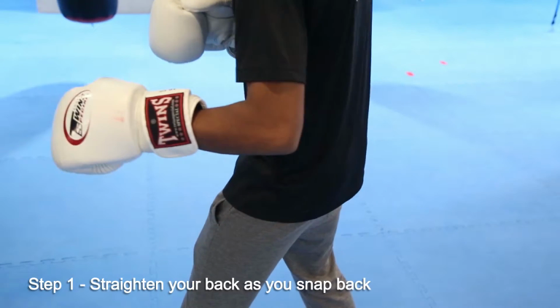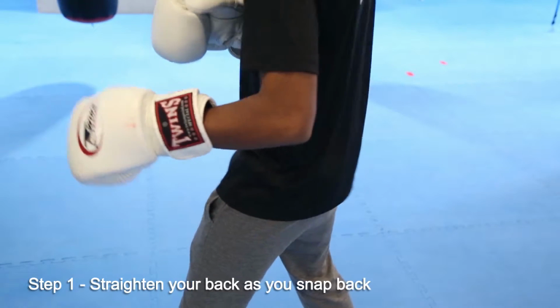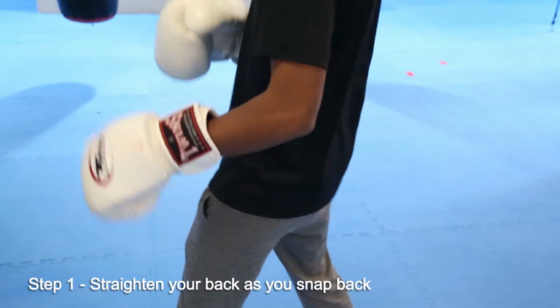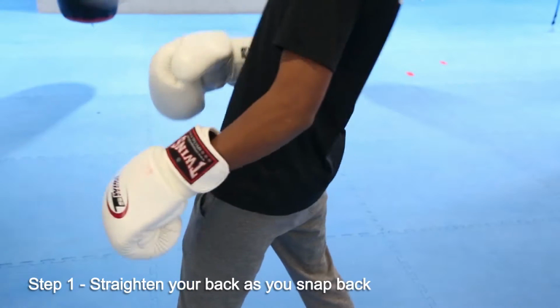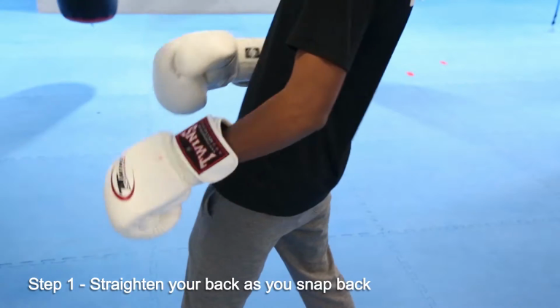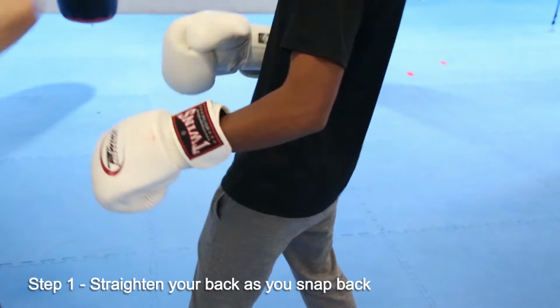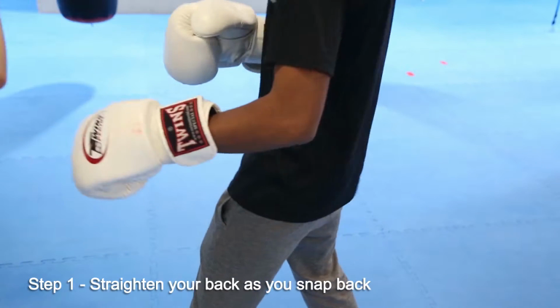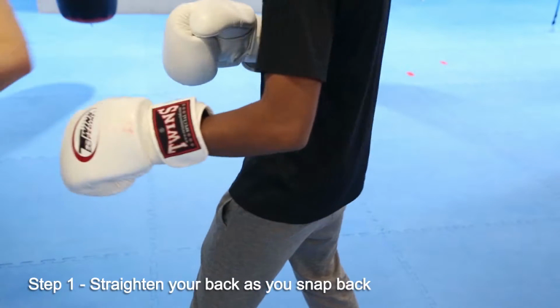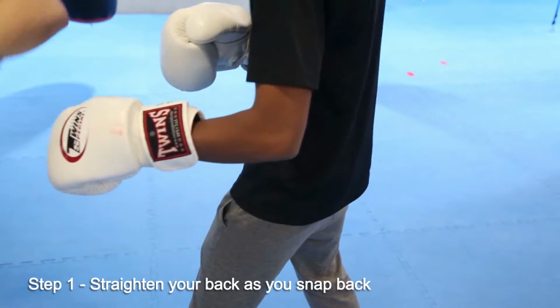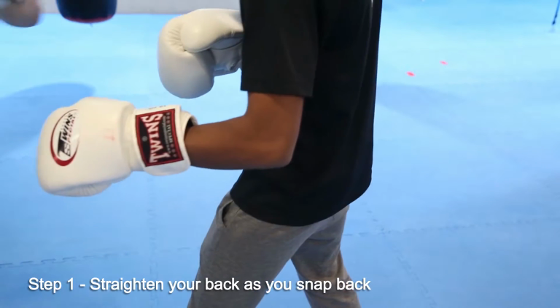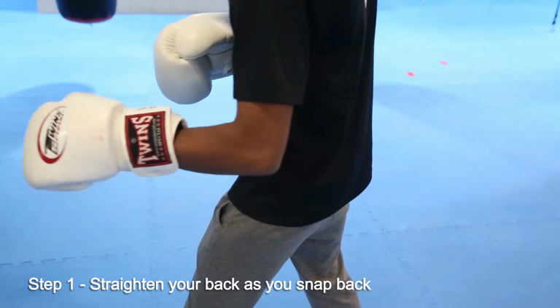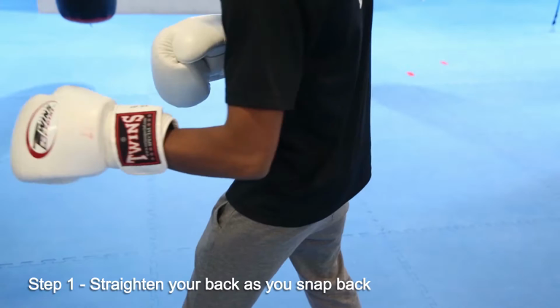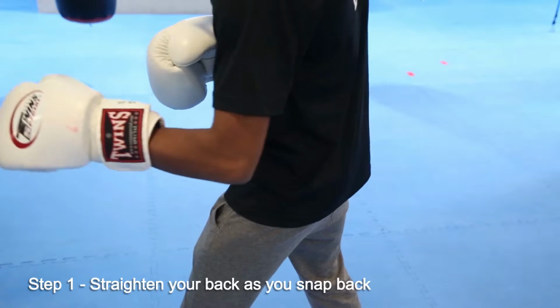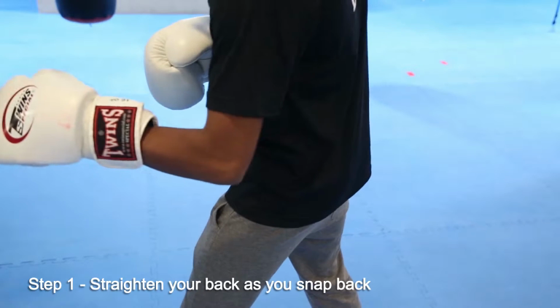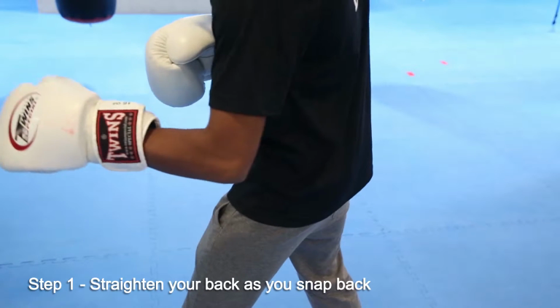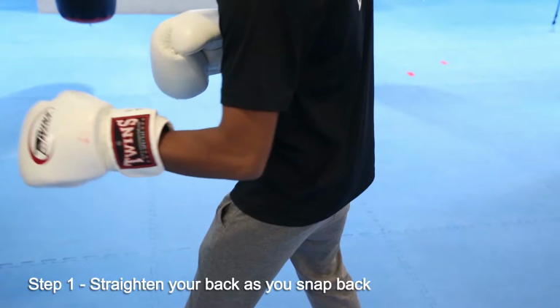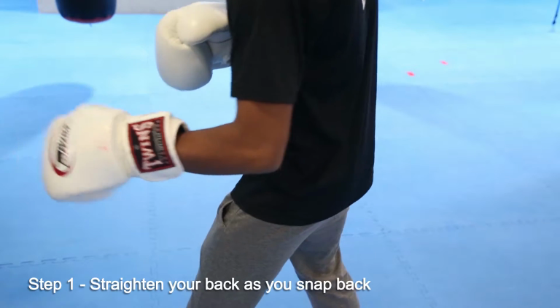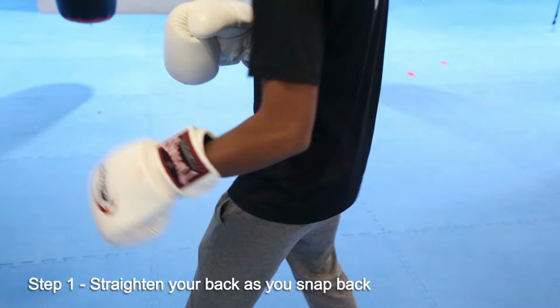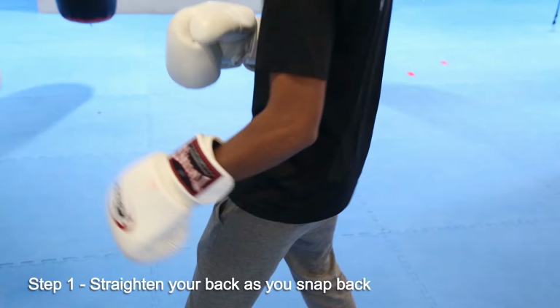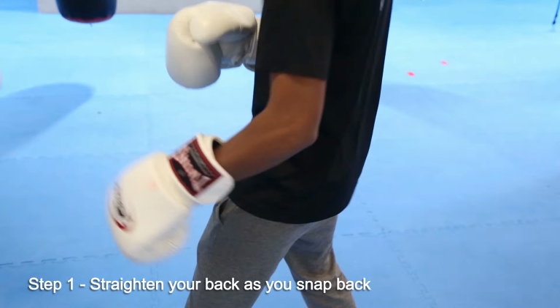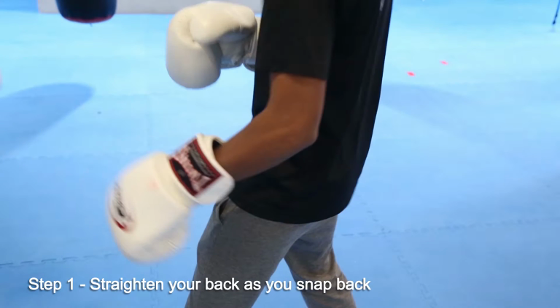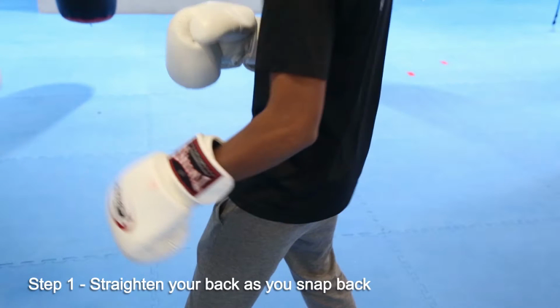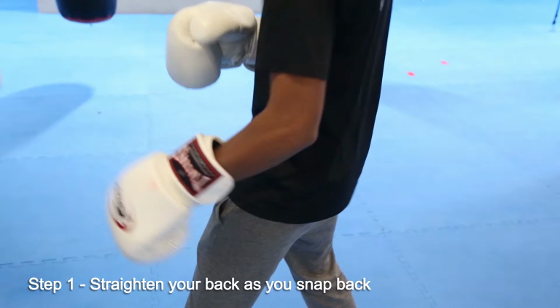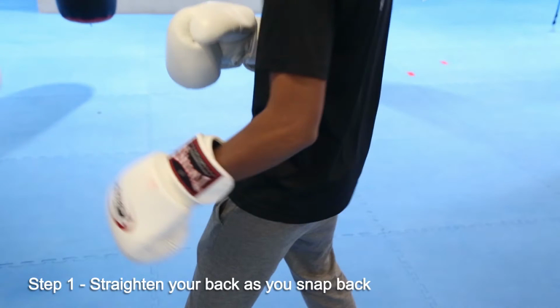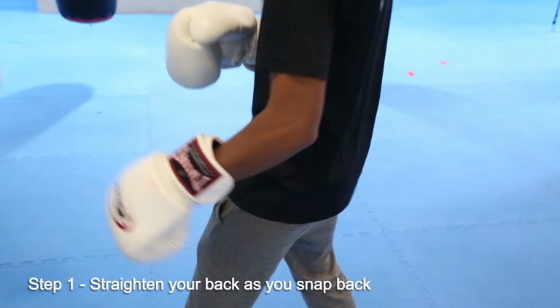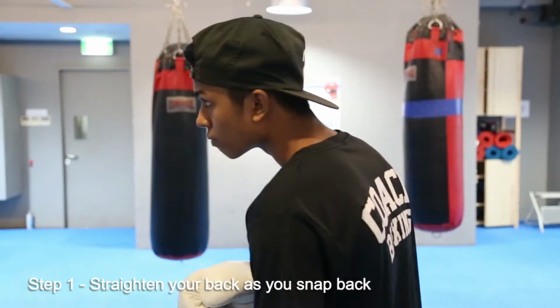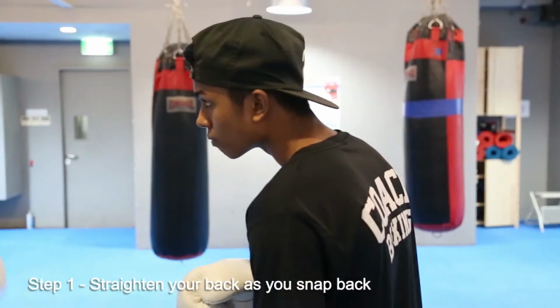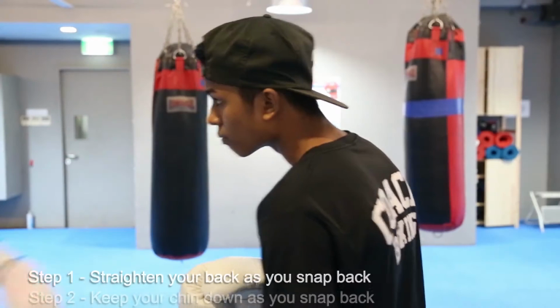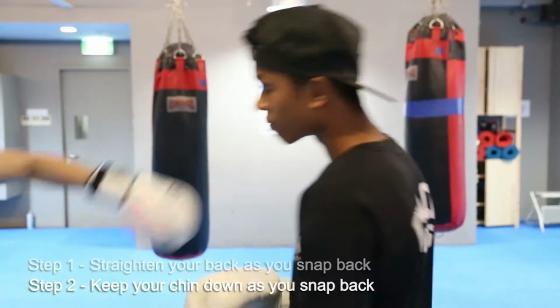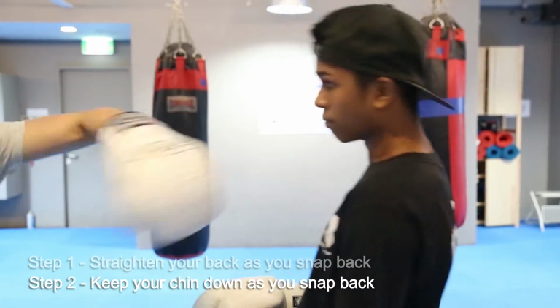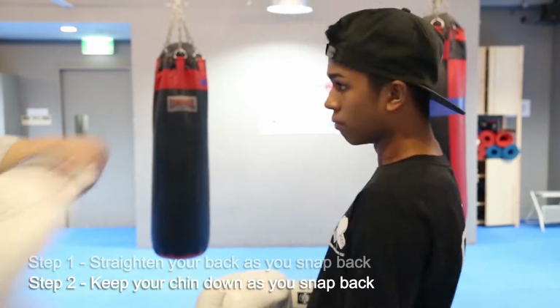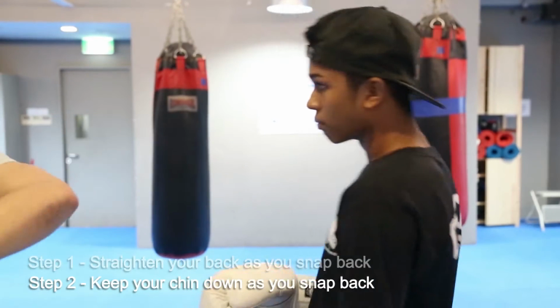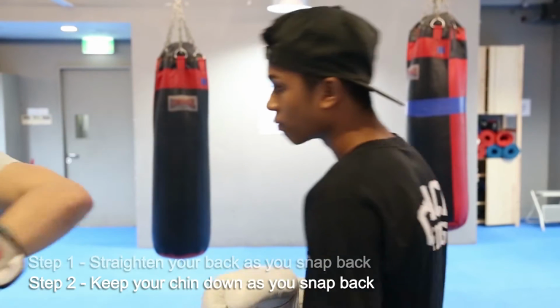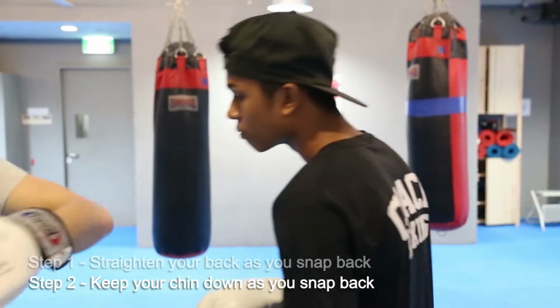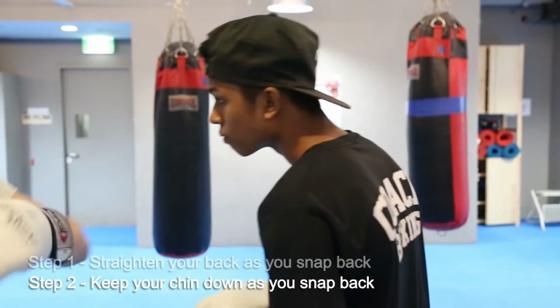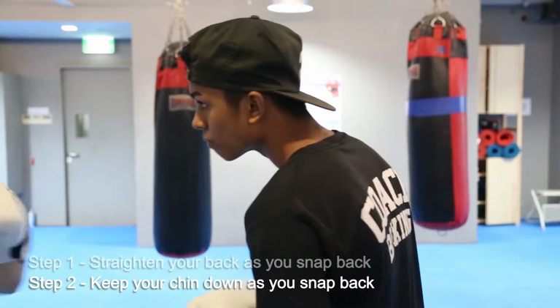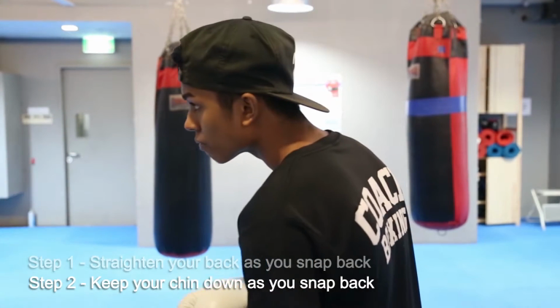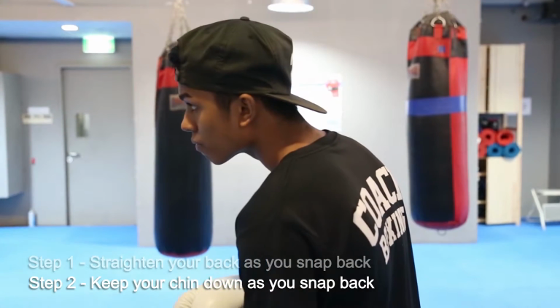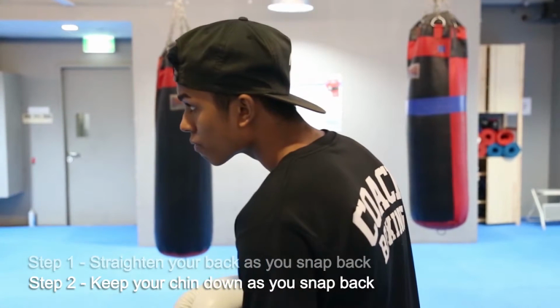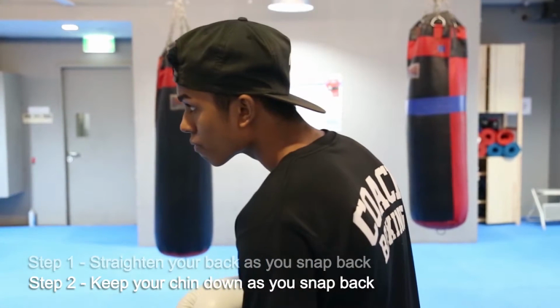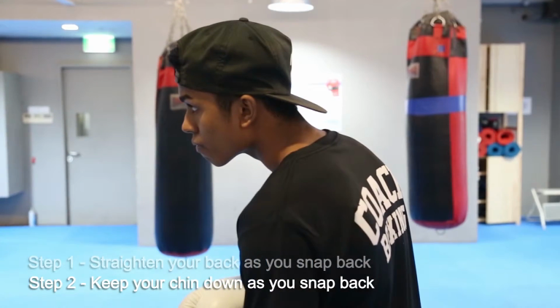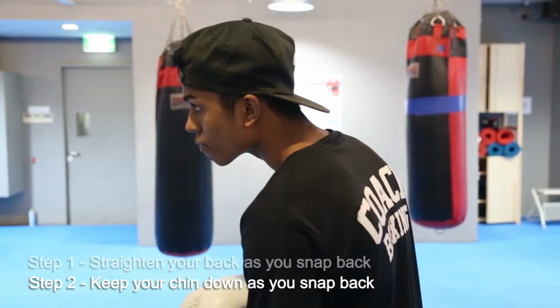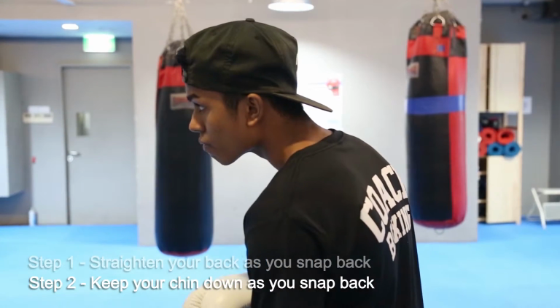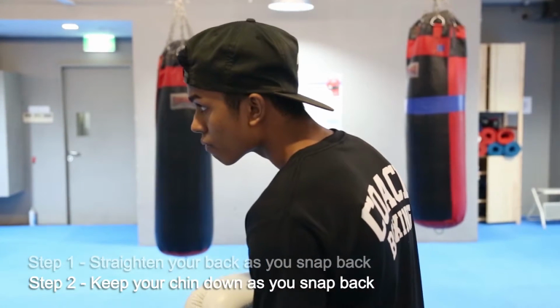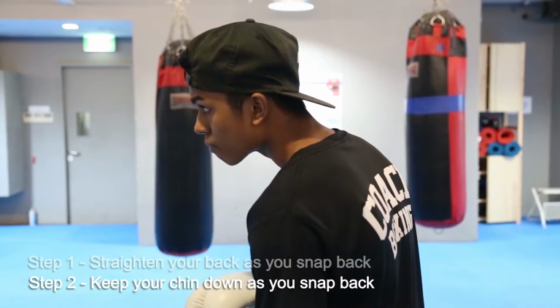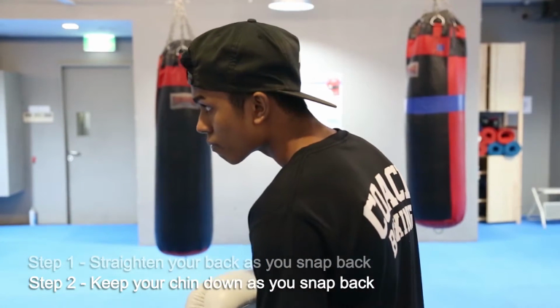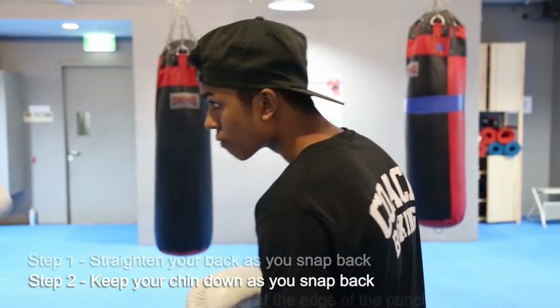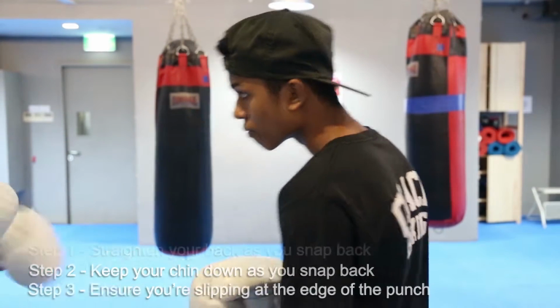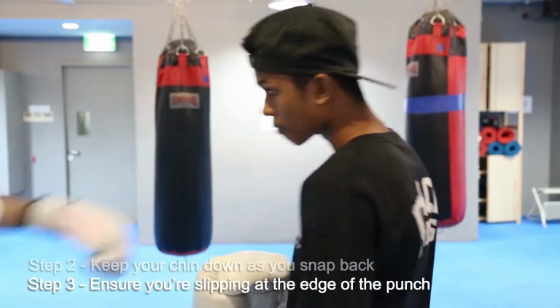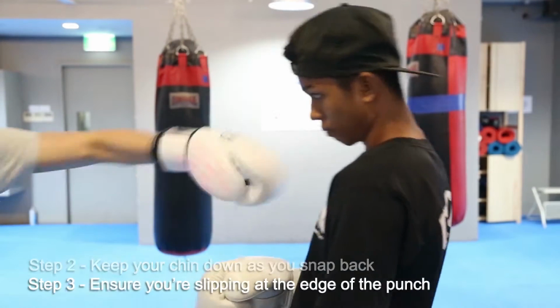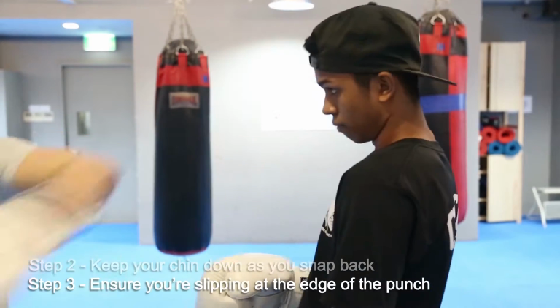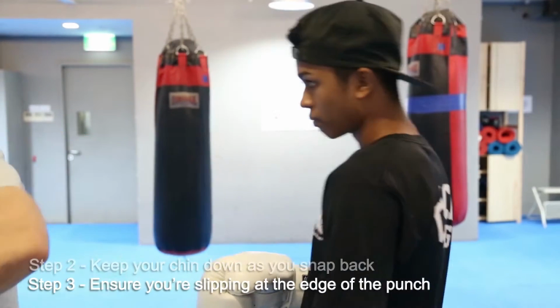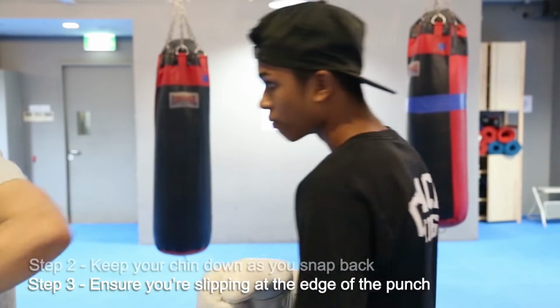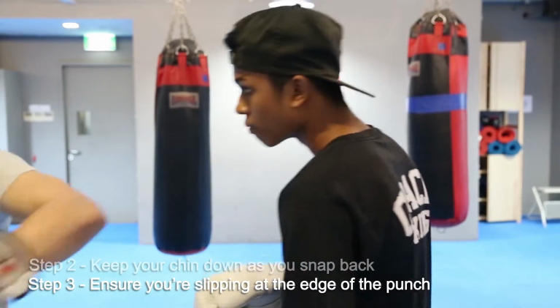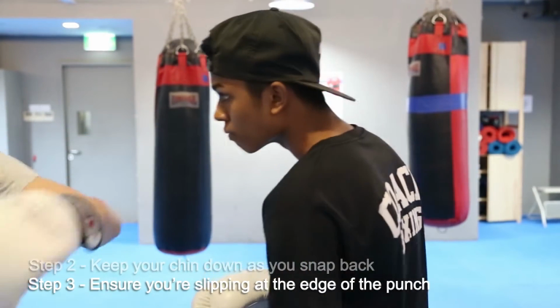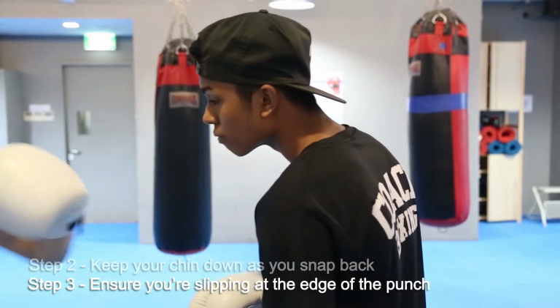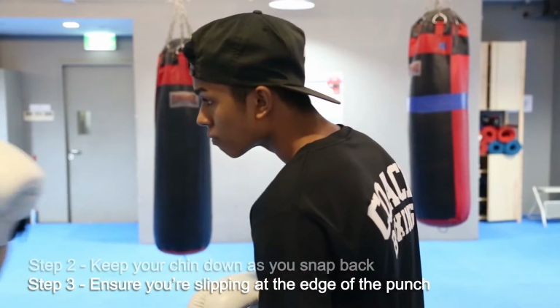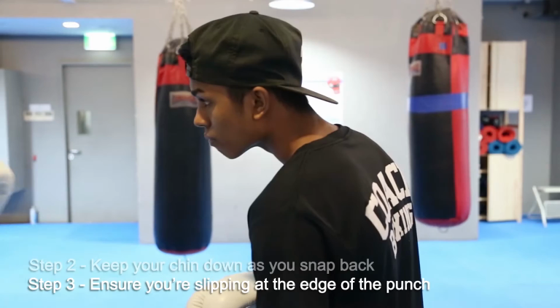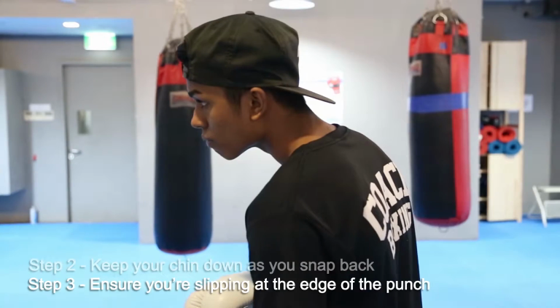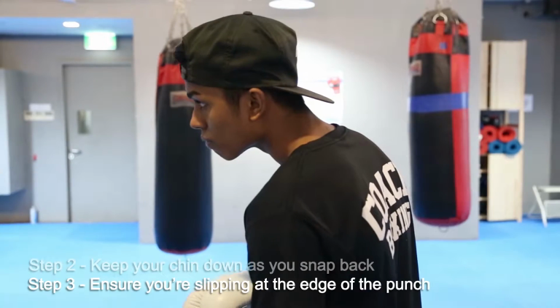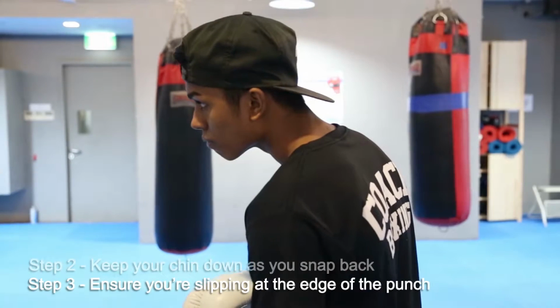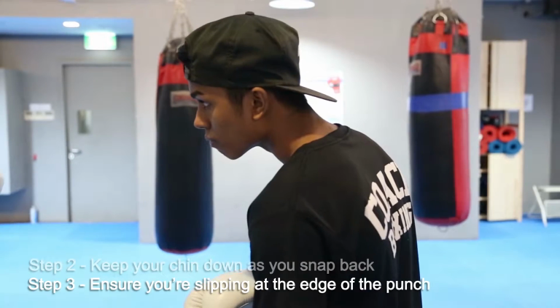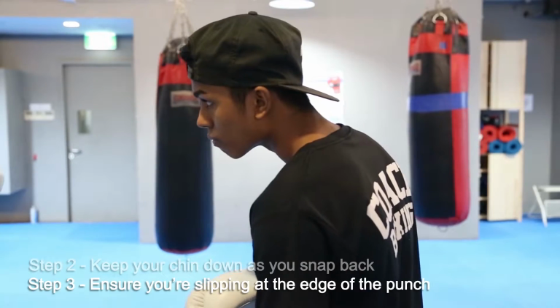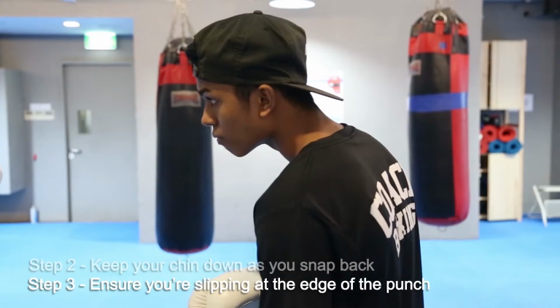Straighten your back as you snap back. Keep your chin down as you snap back, until you're slipping at the edge of the punch.